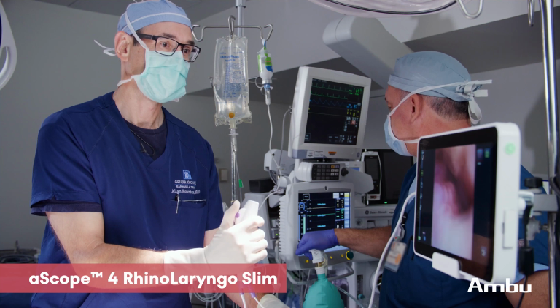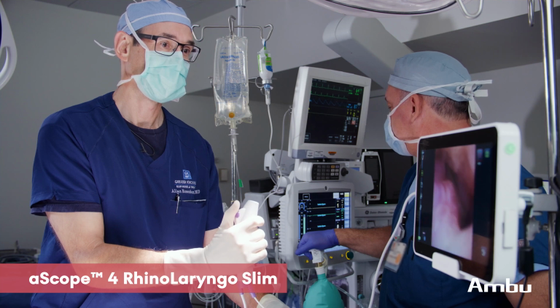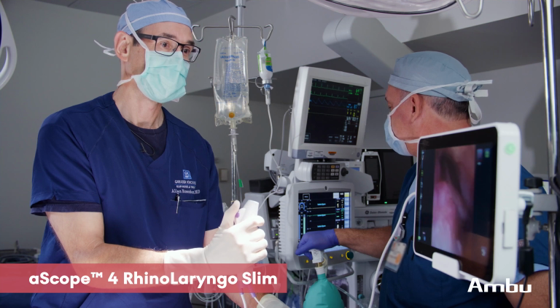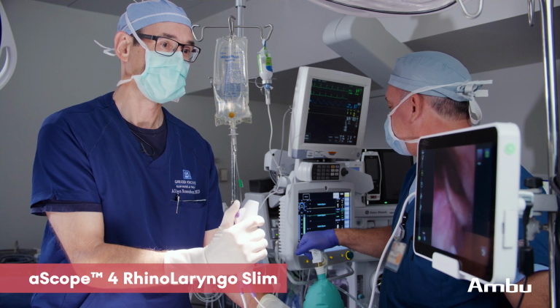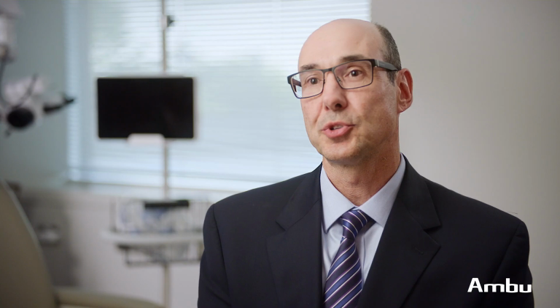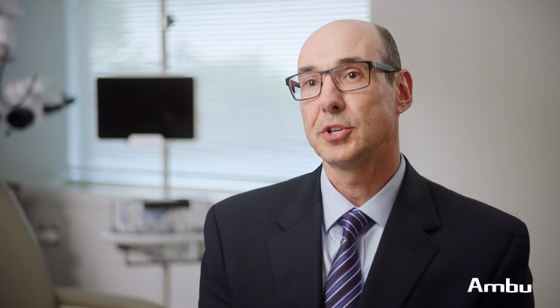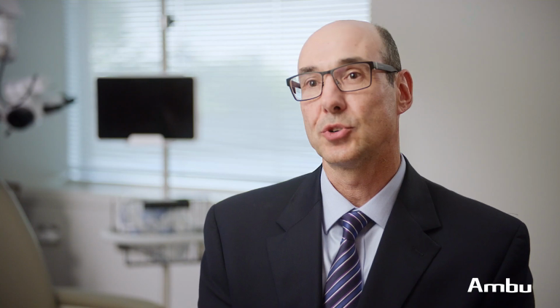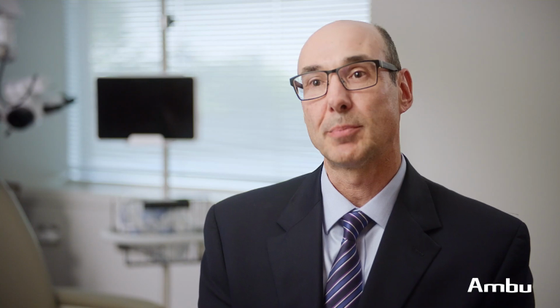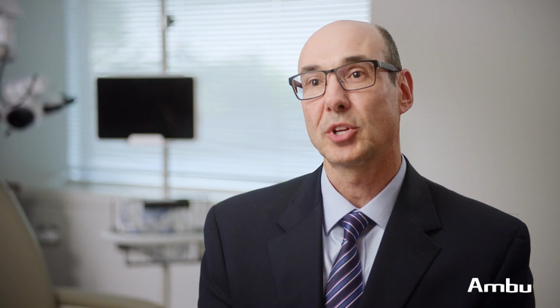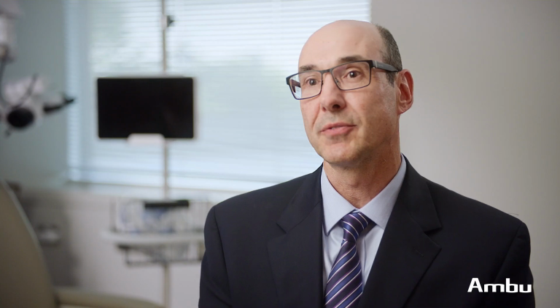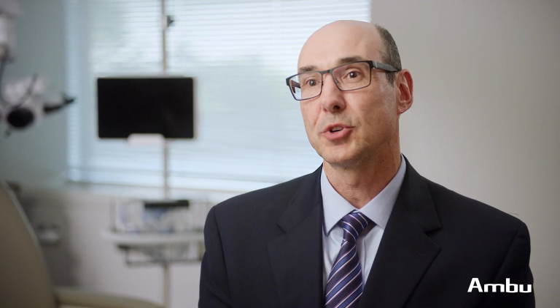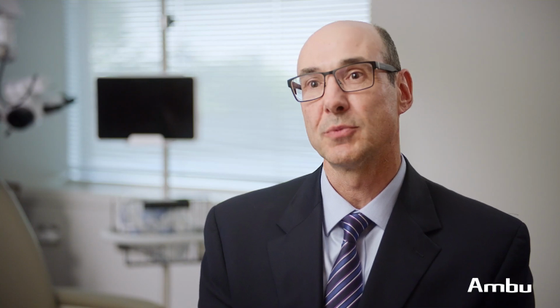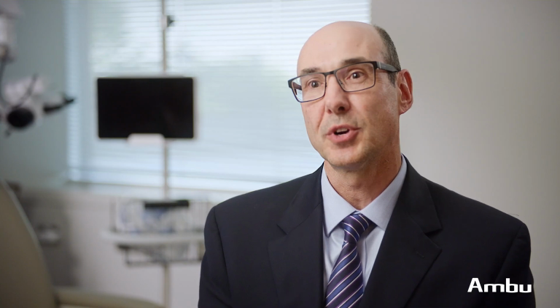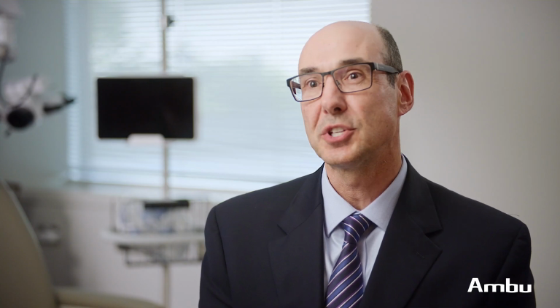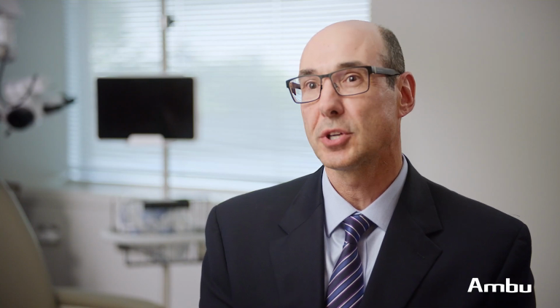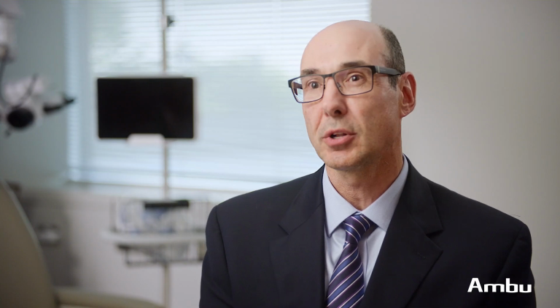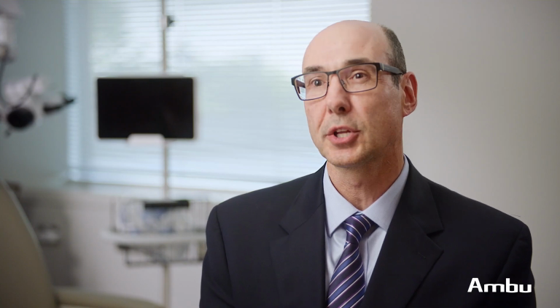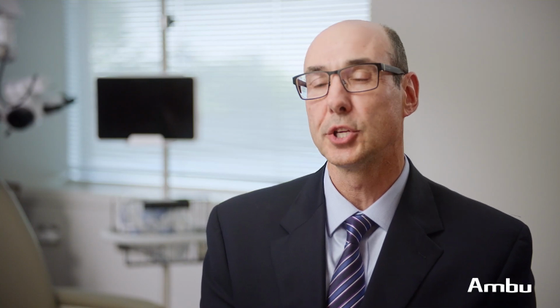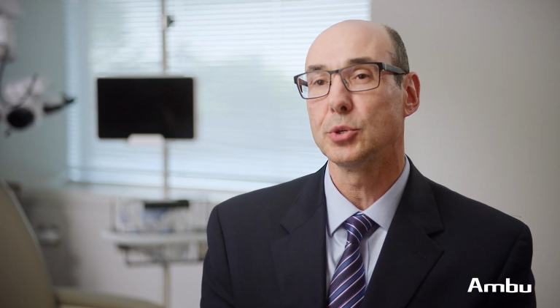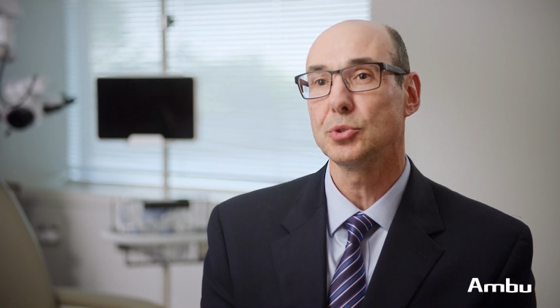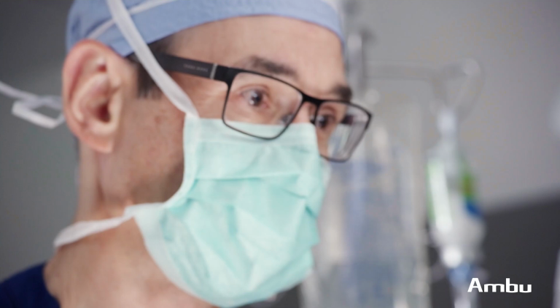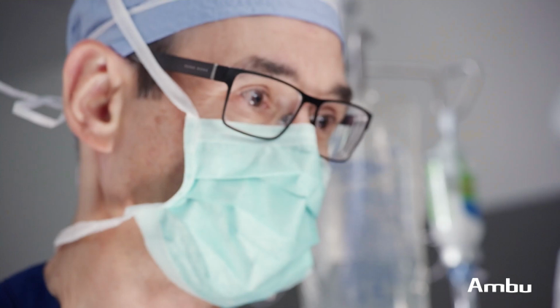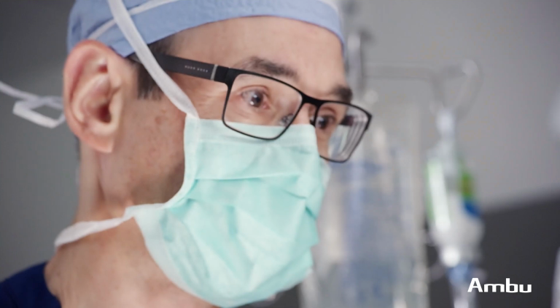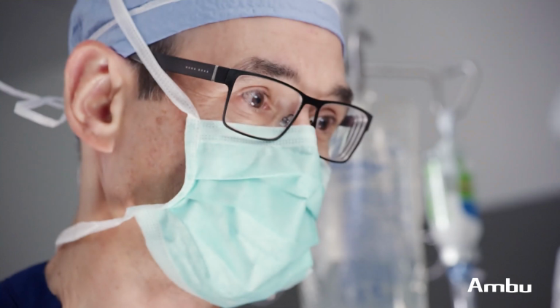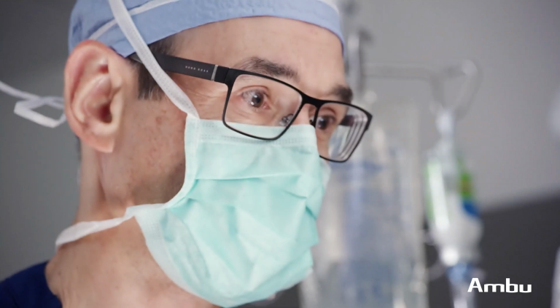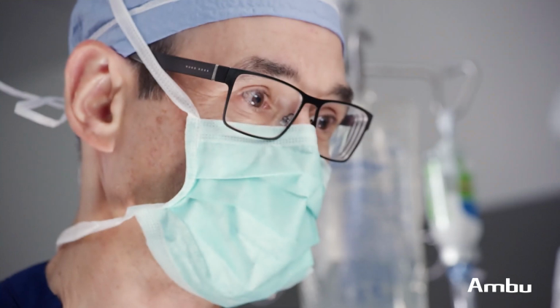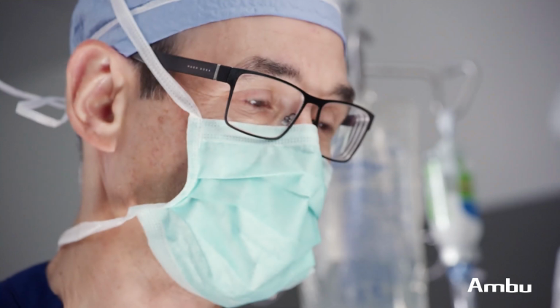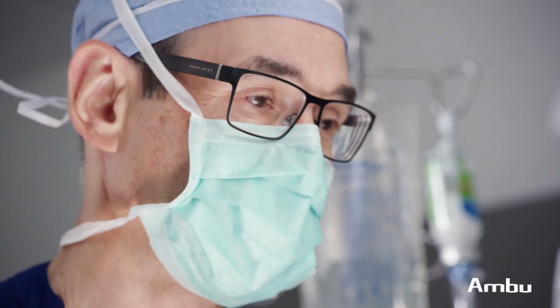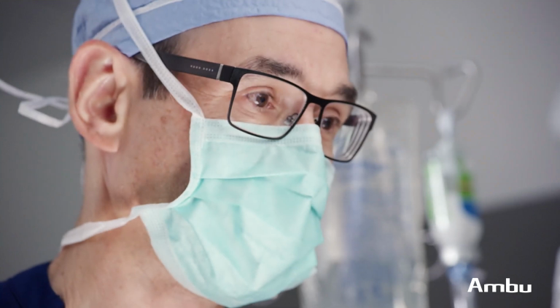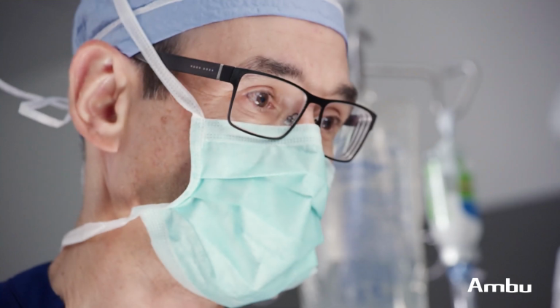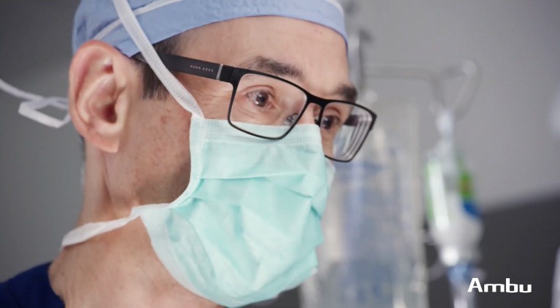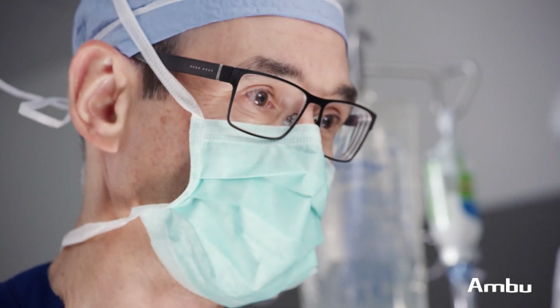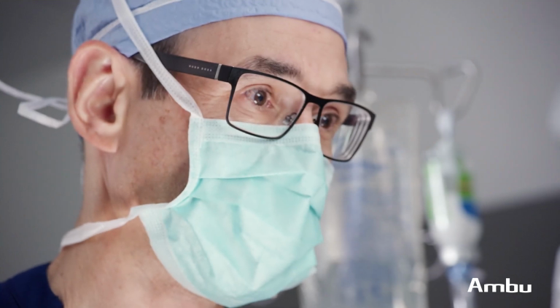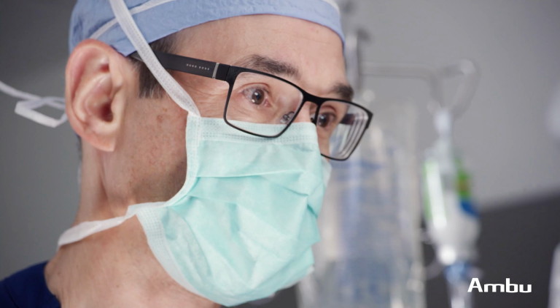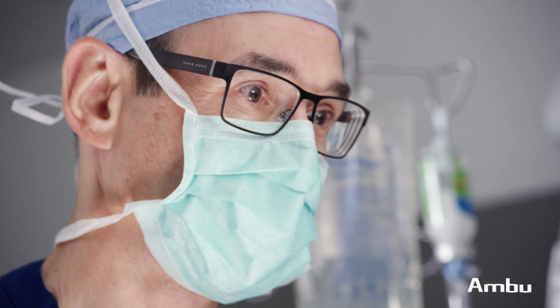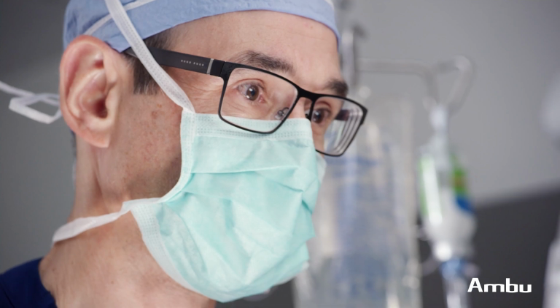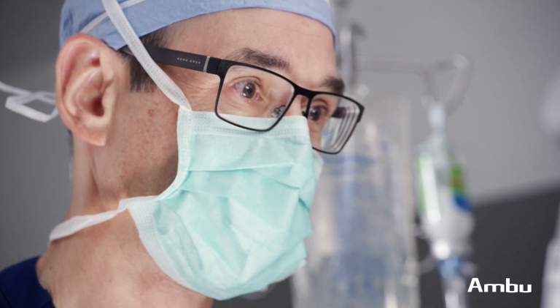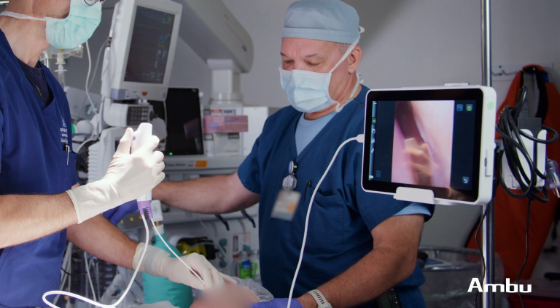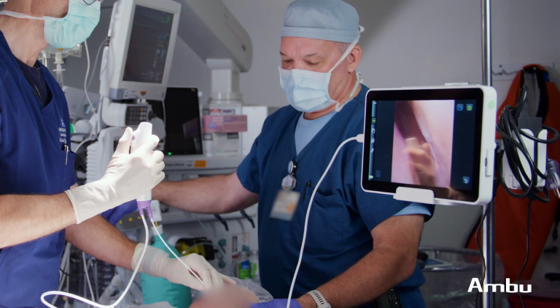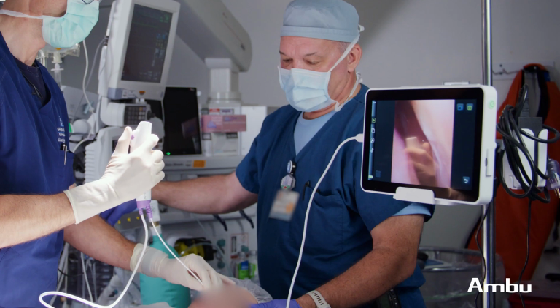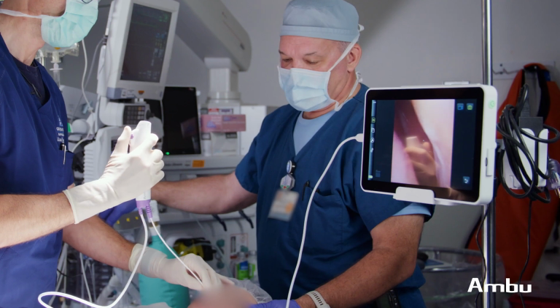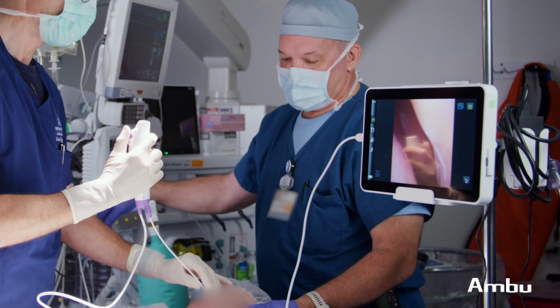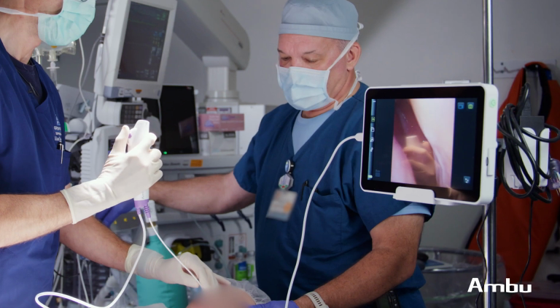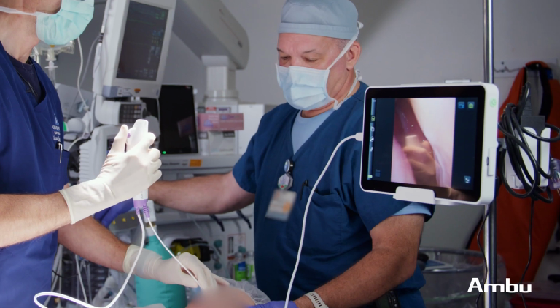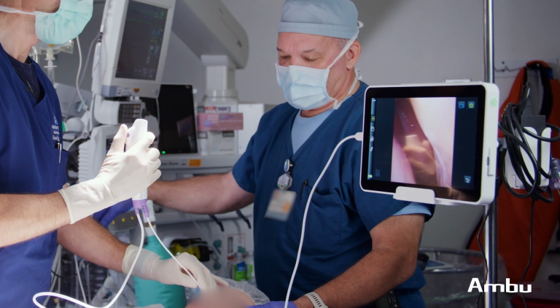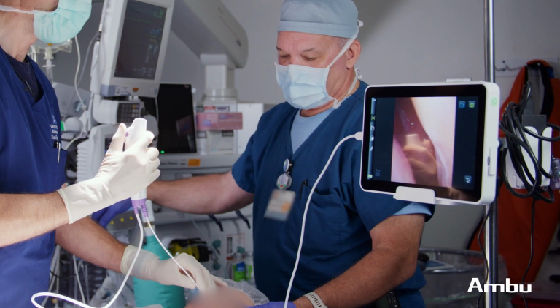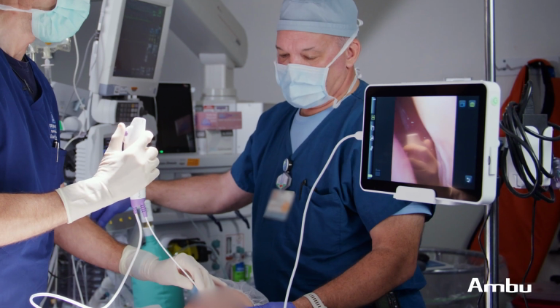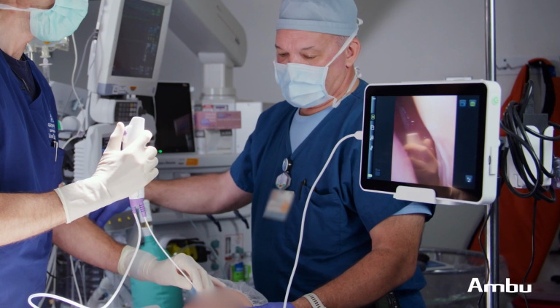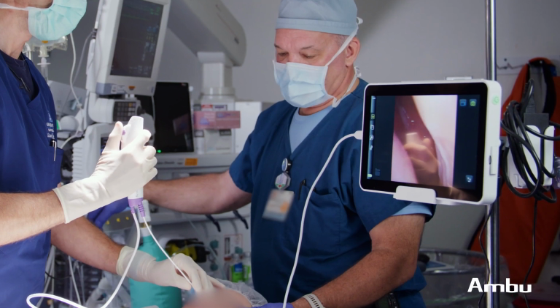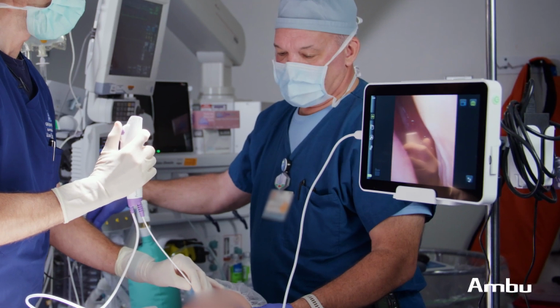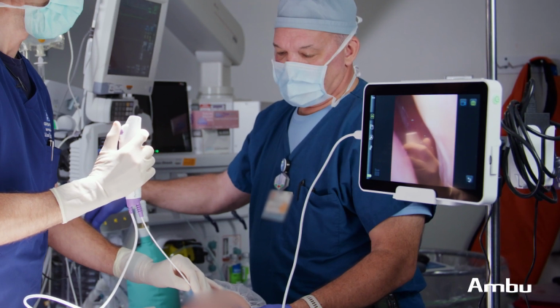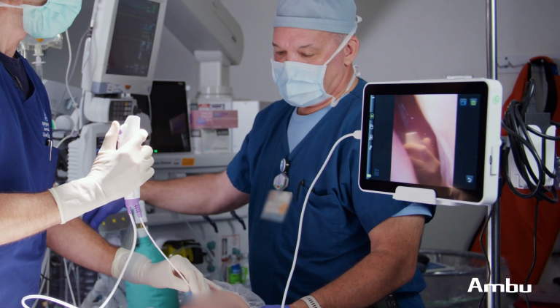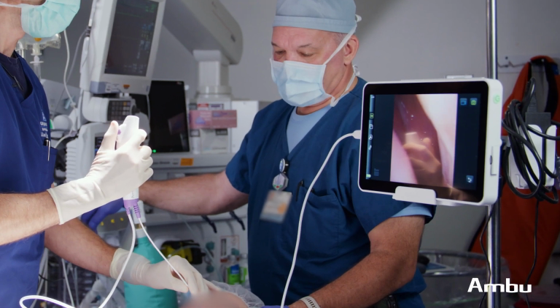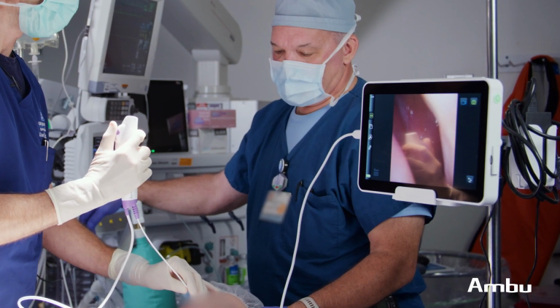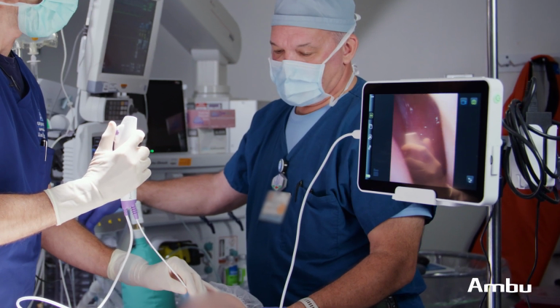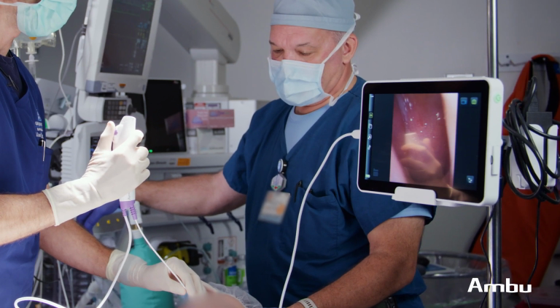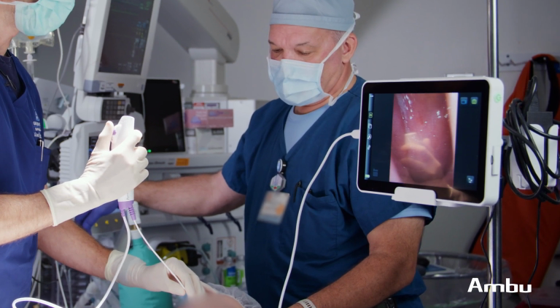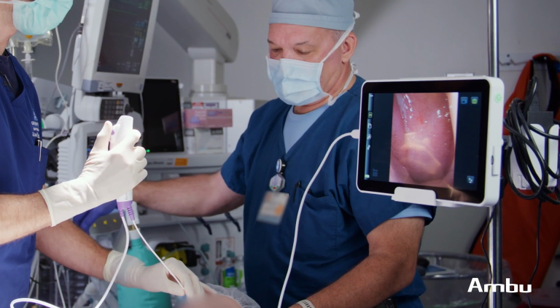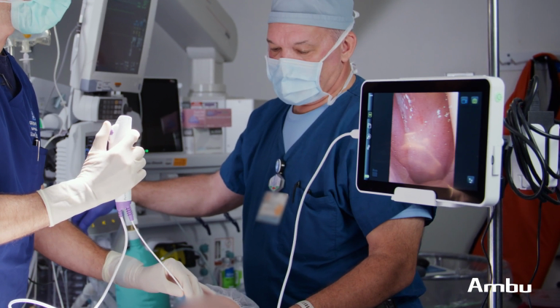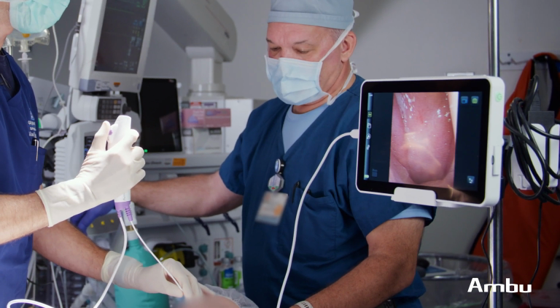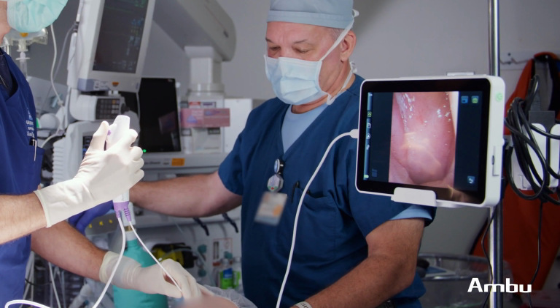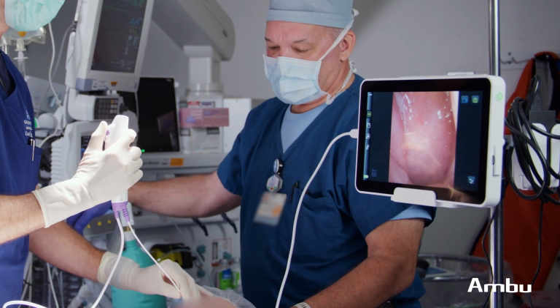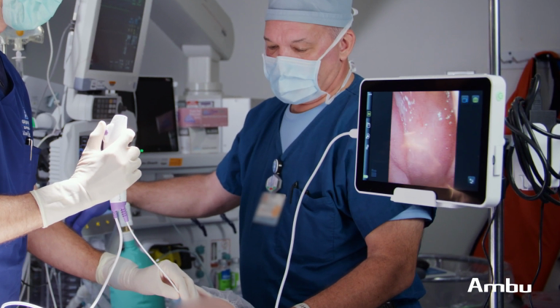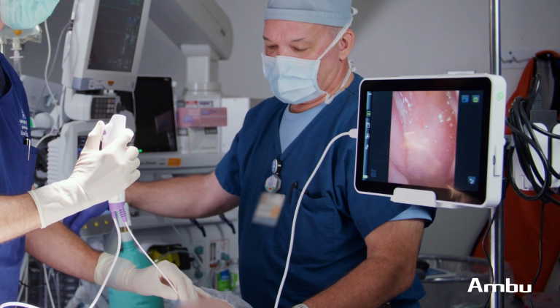During the procedure, I'm looking for some very subtle cues that tell me when the patient is reaching the appropriate level of sedation to determine which tissues are obstructing.